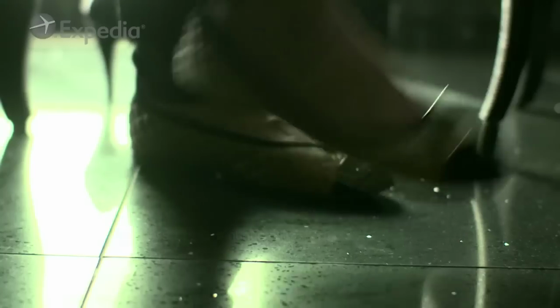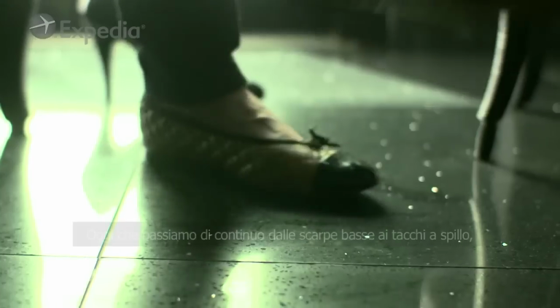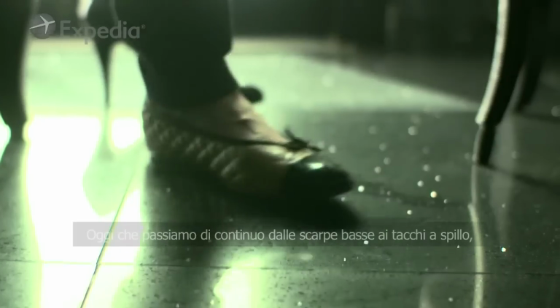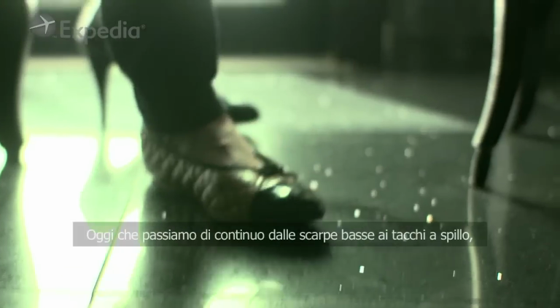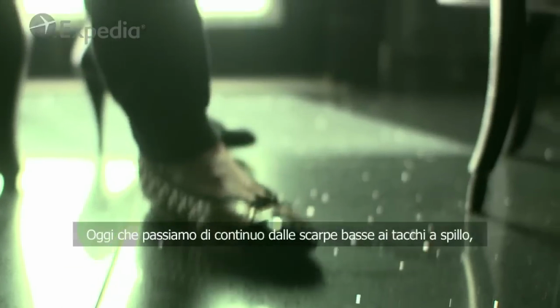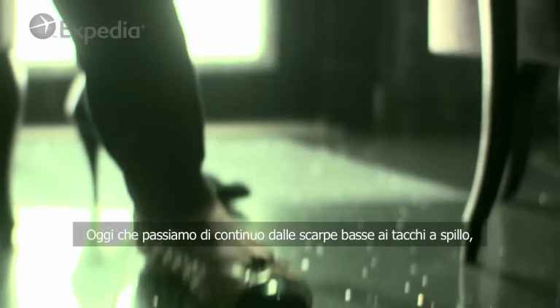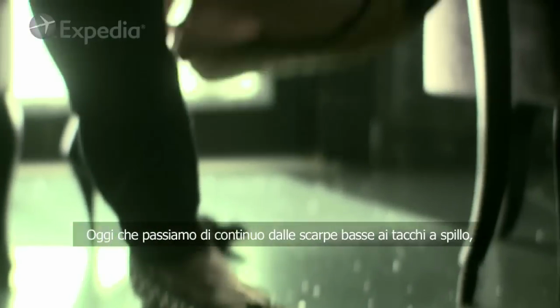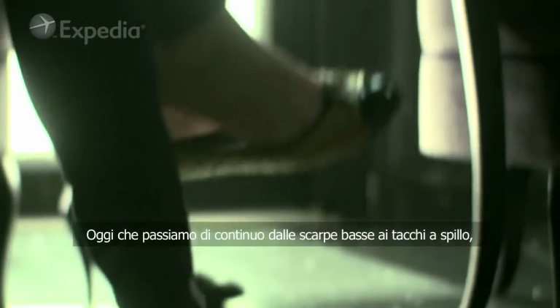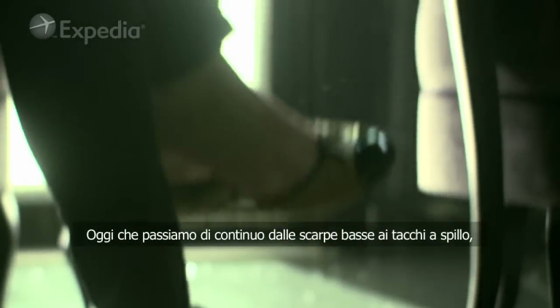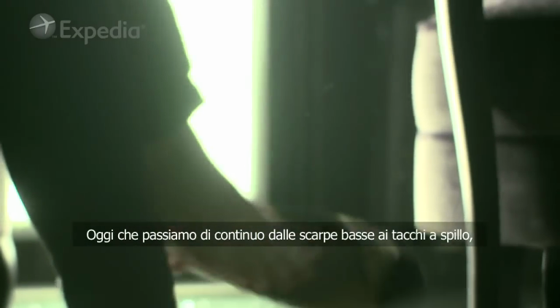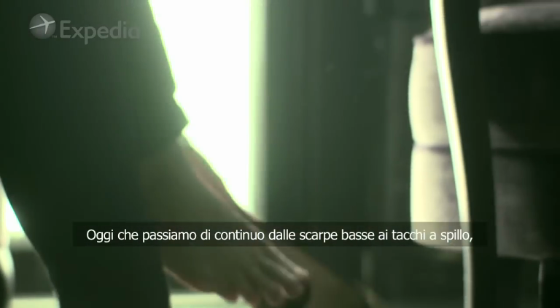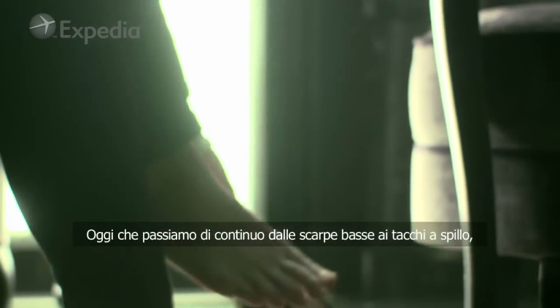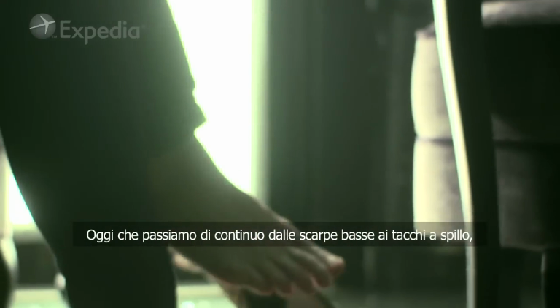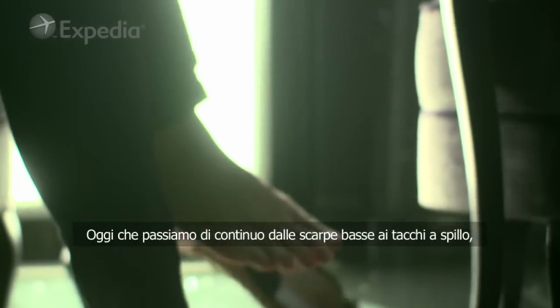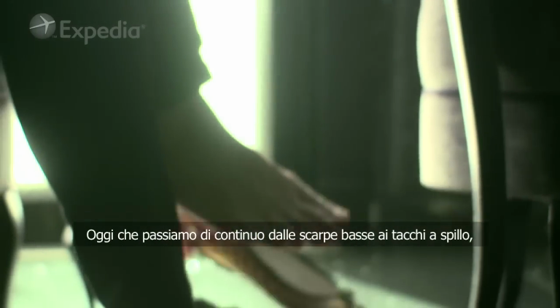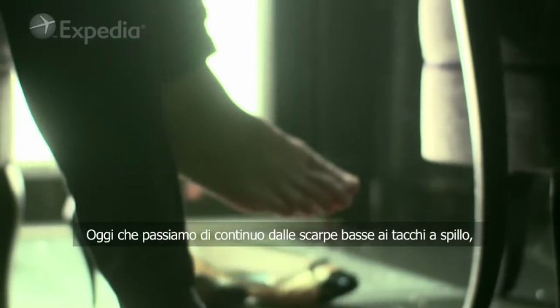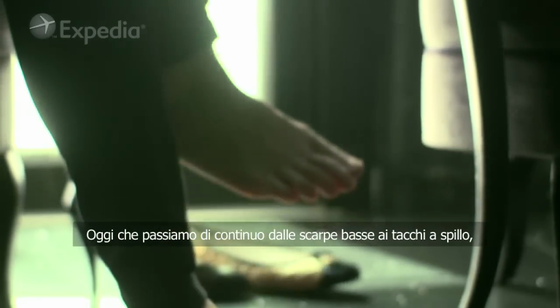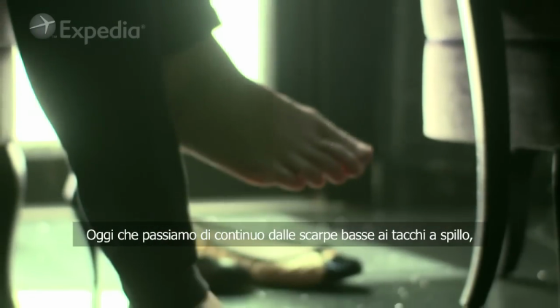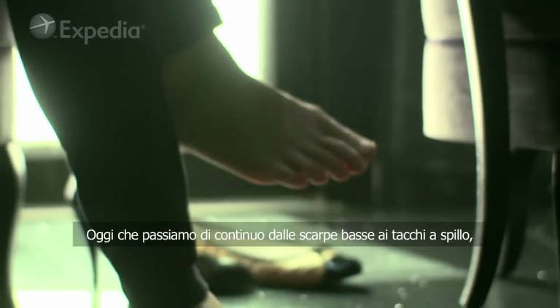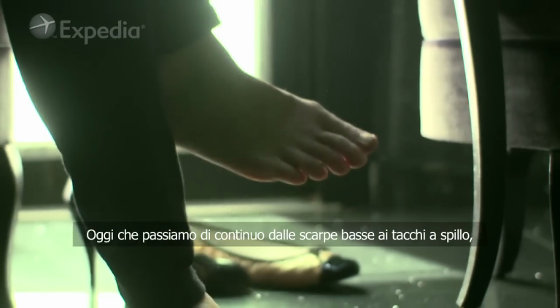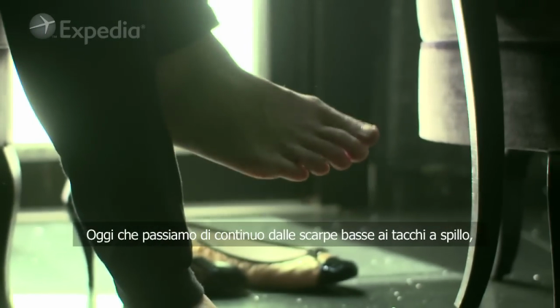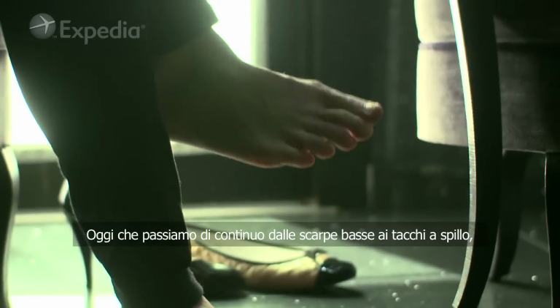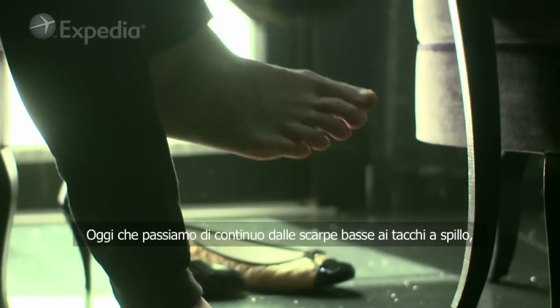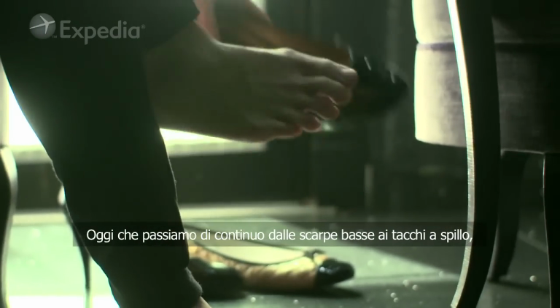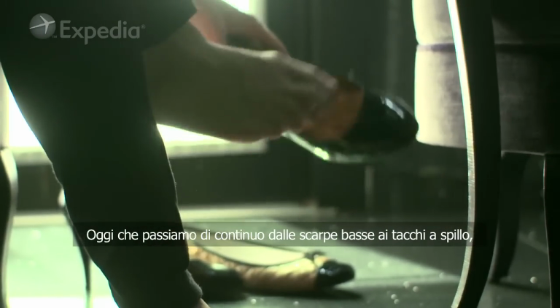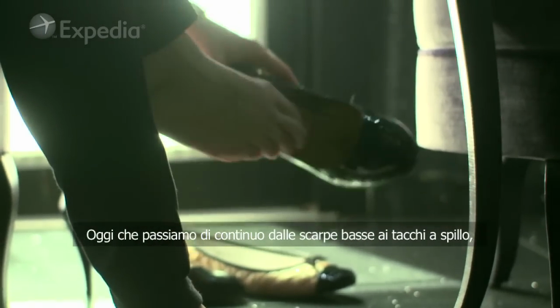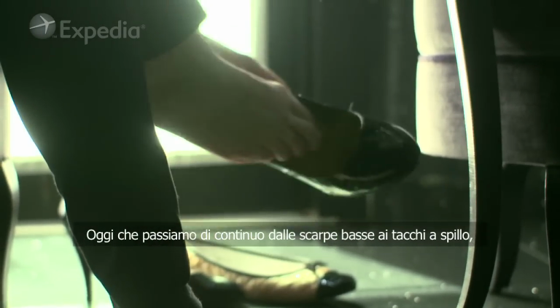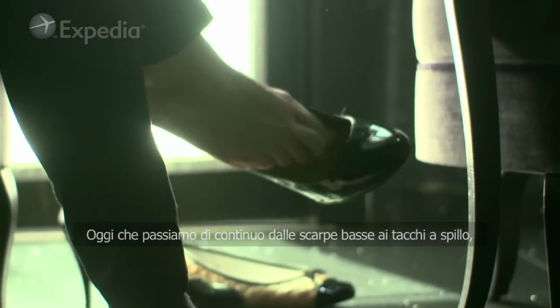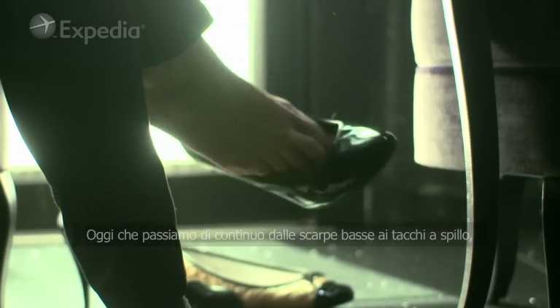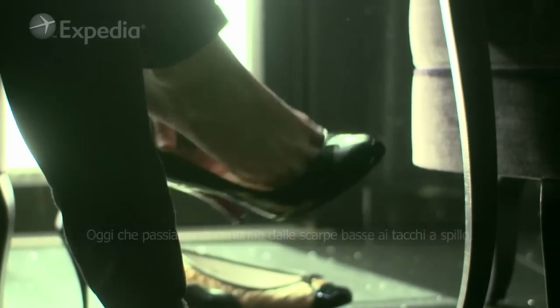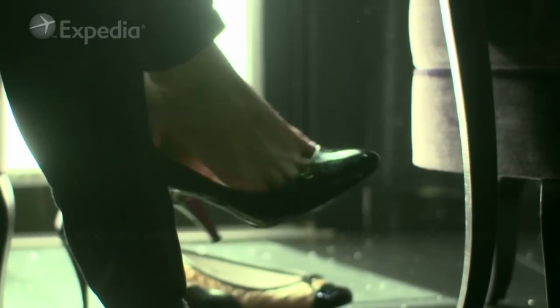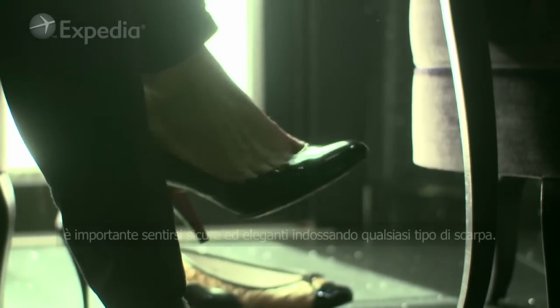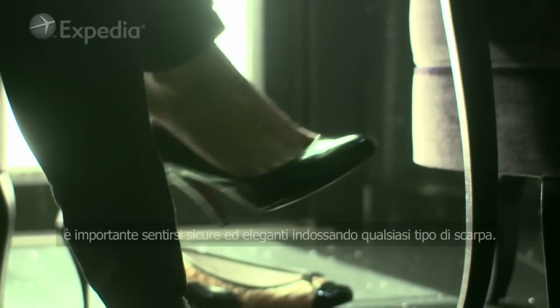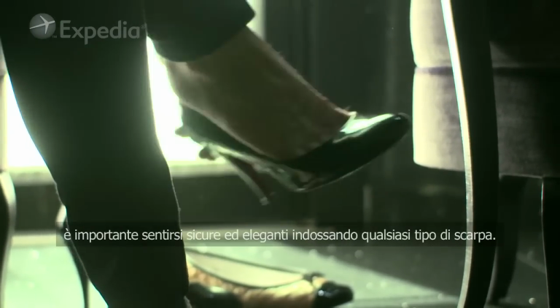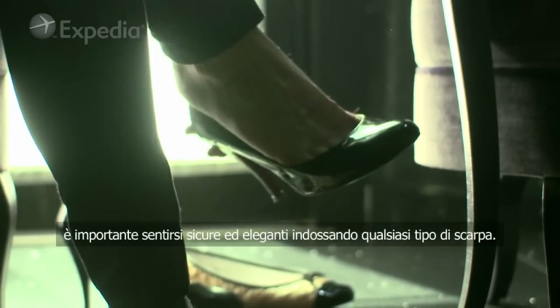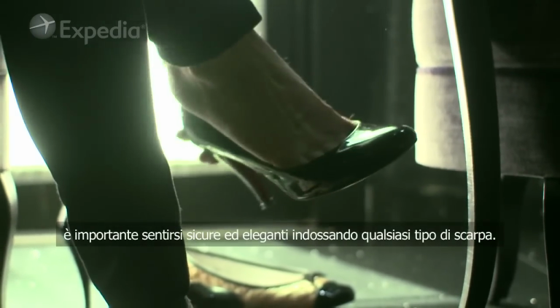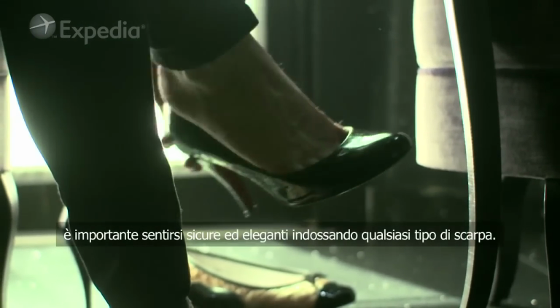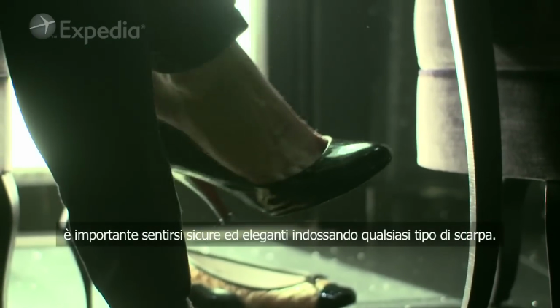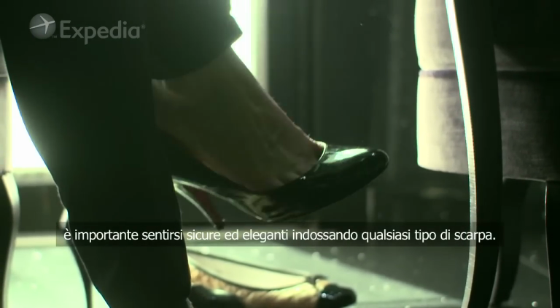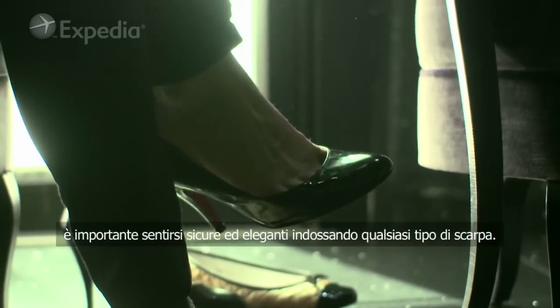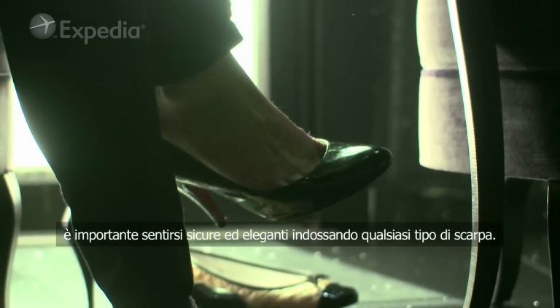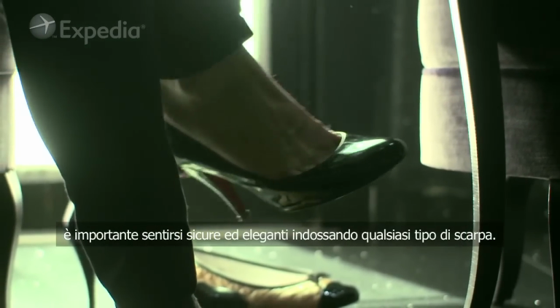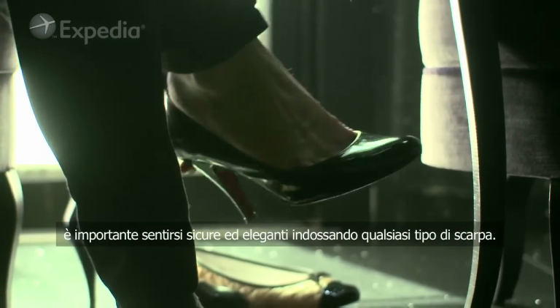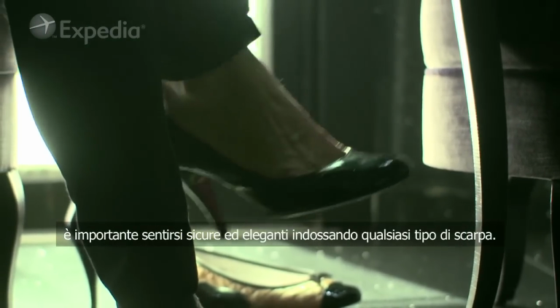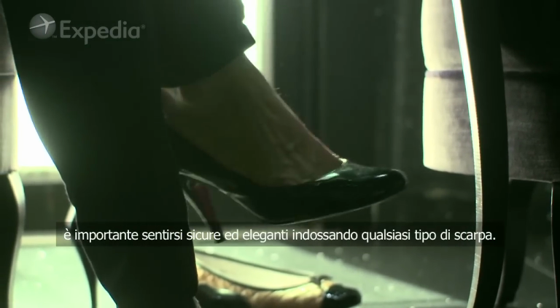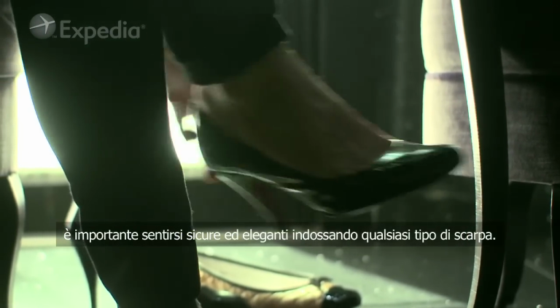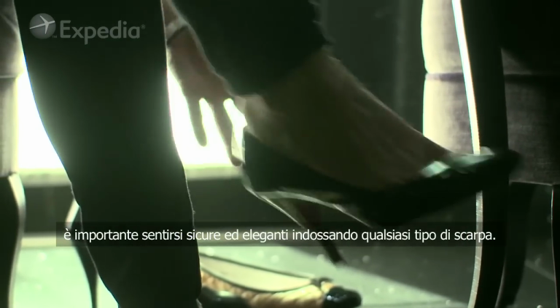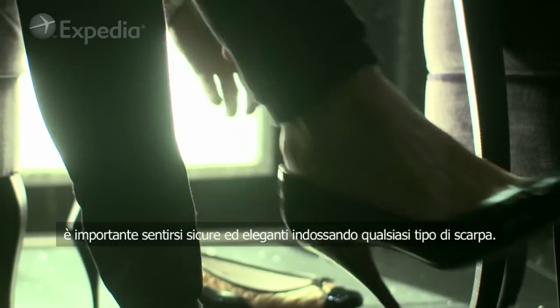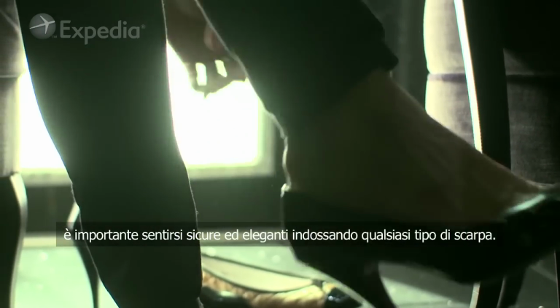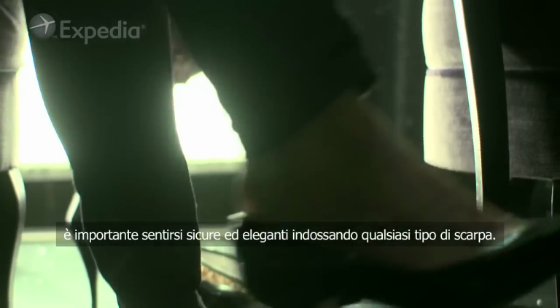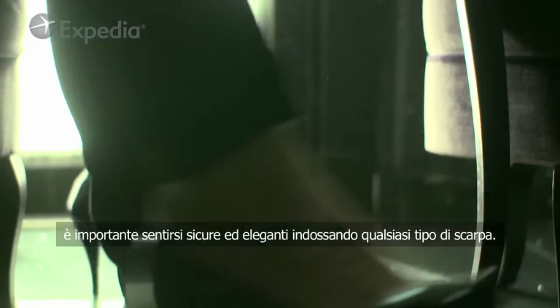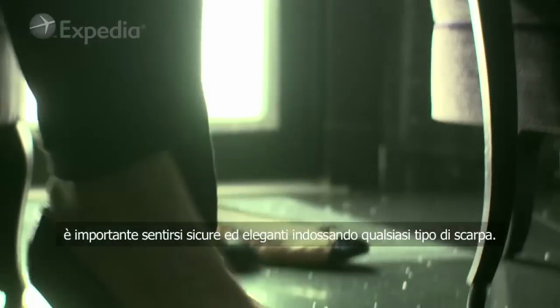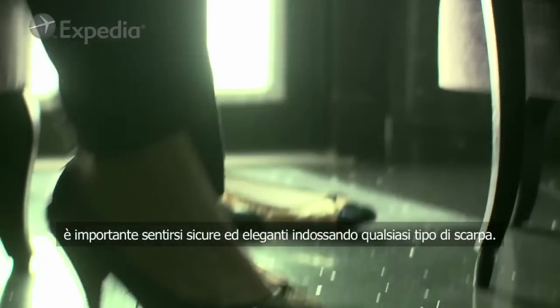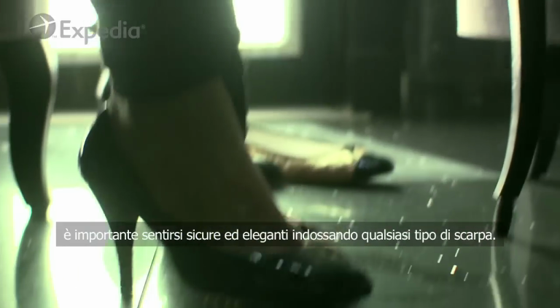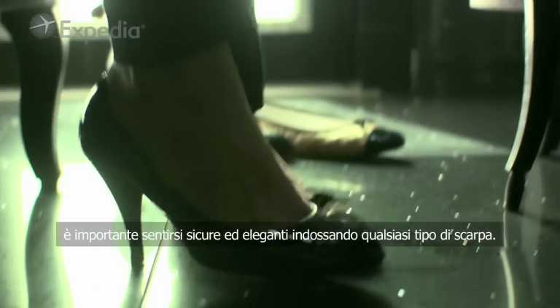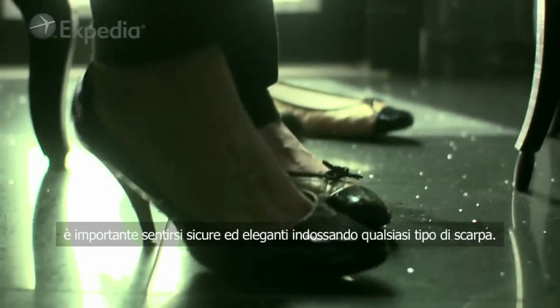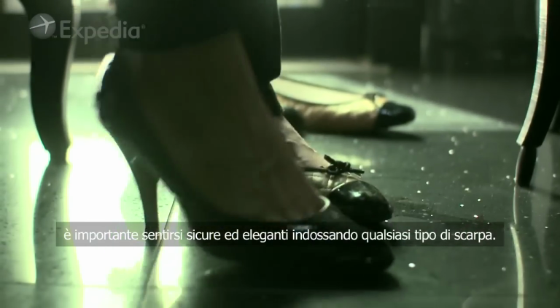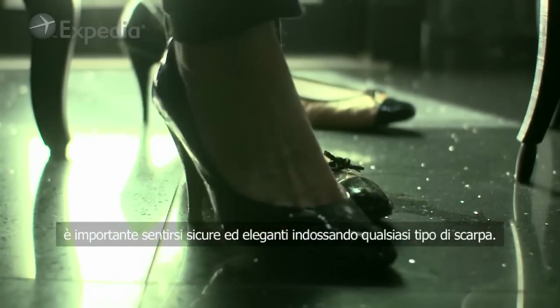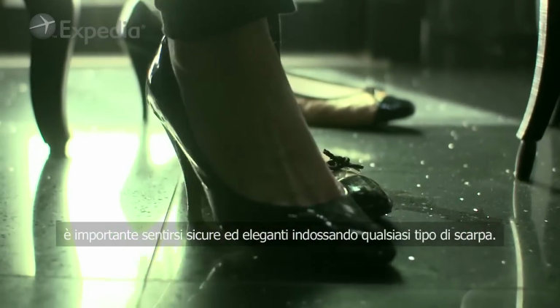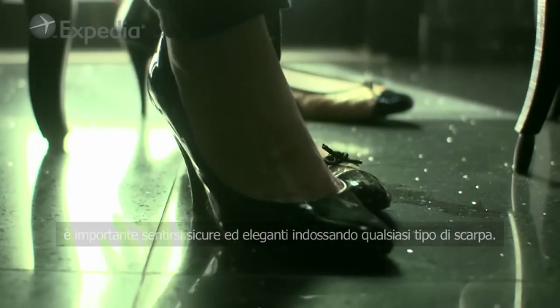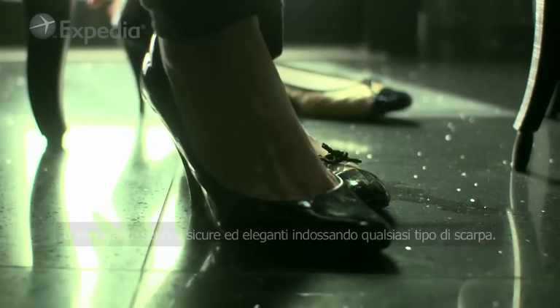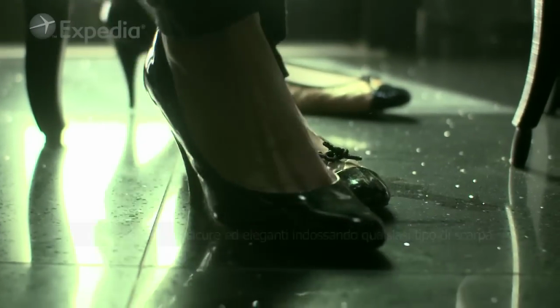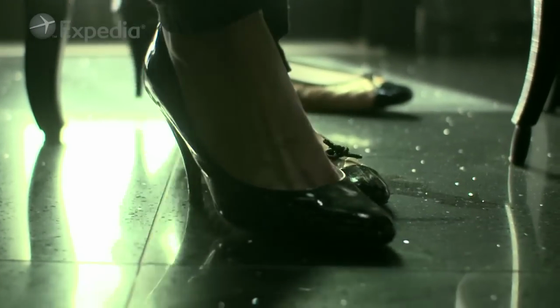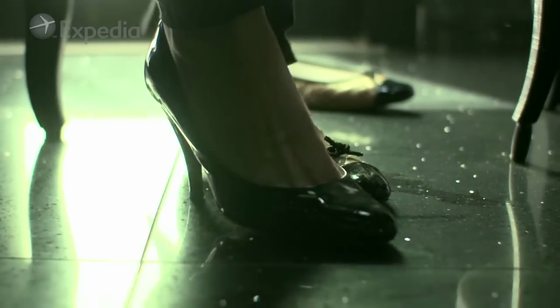Today, as we can change our shoes from flat to heels, it's important to feel confident and elegant in every kind of shoe.